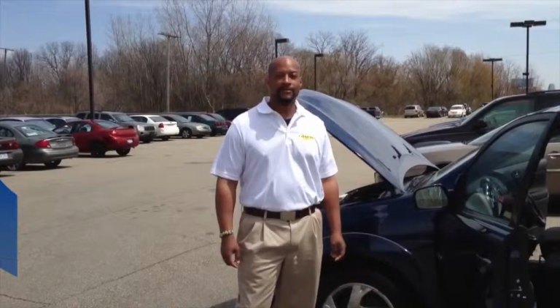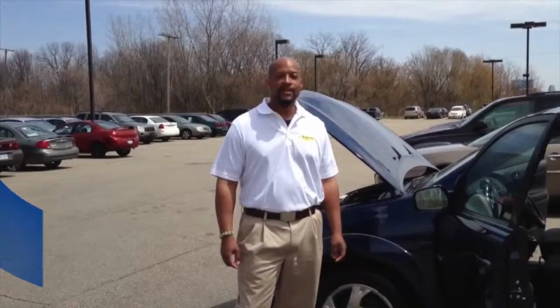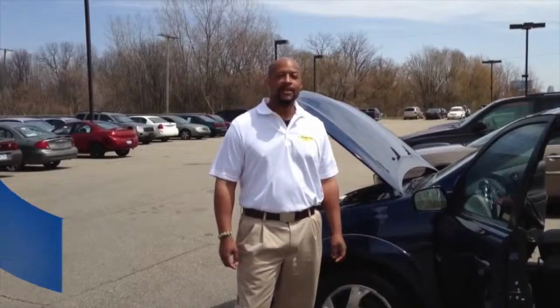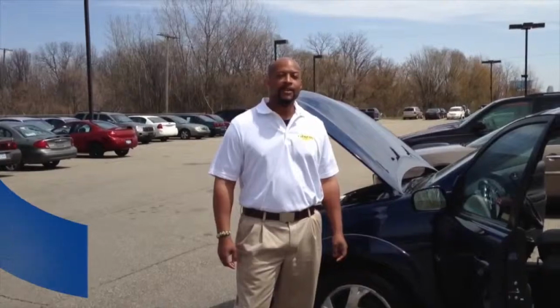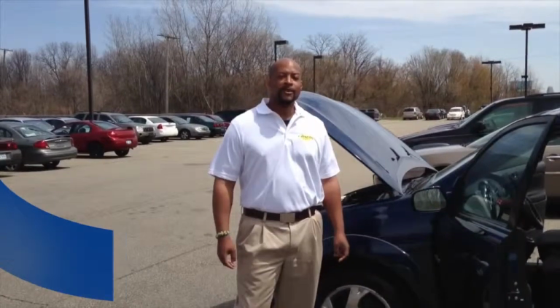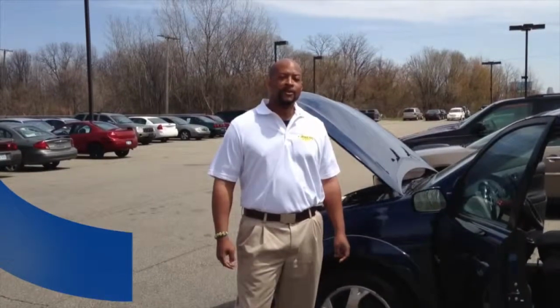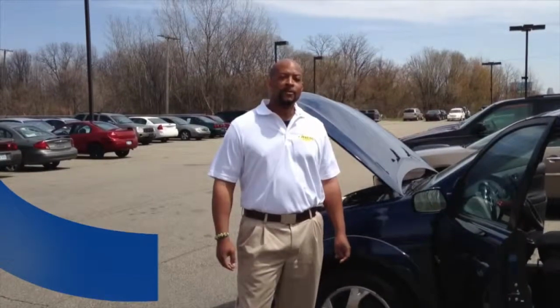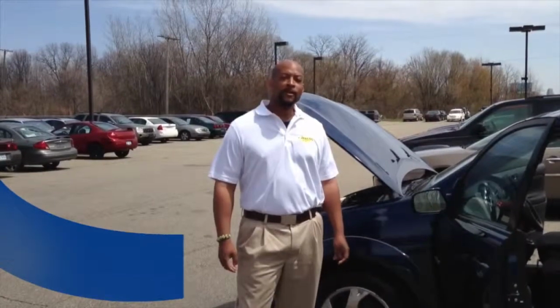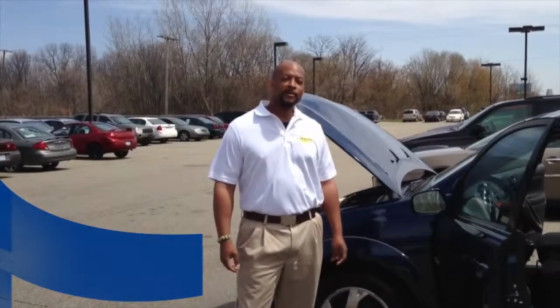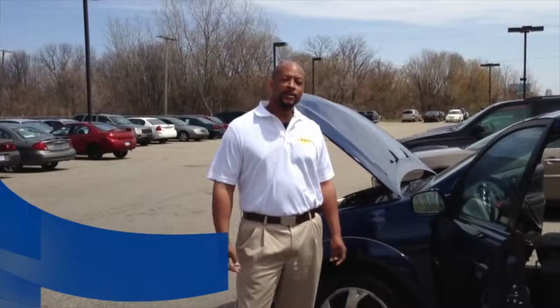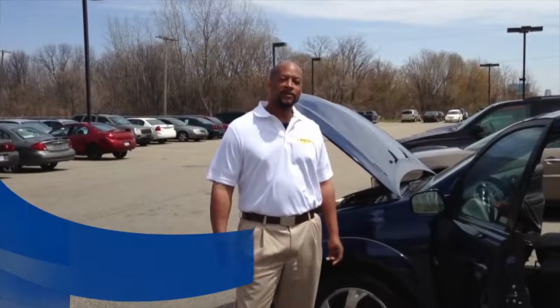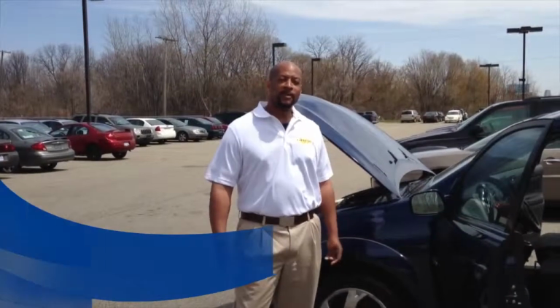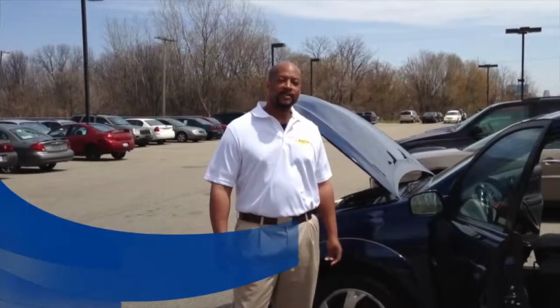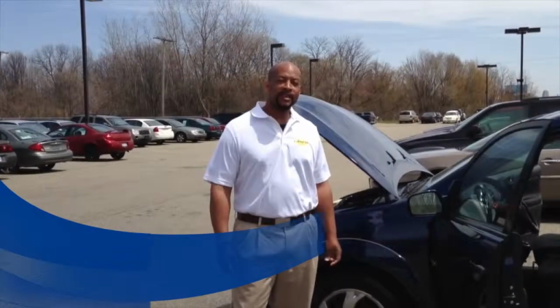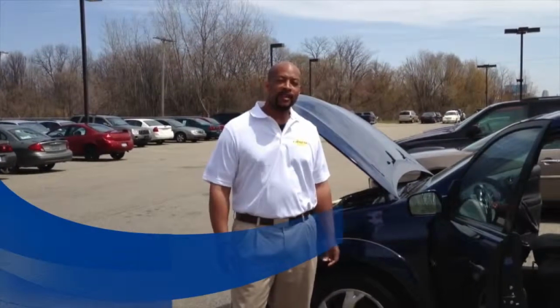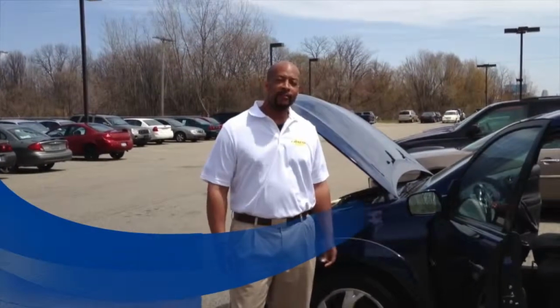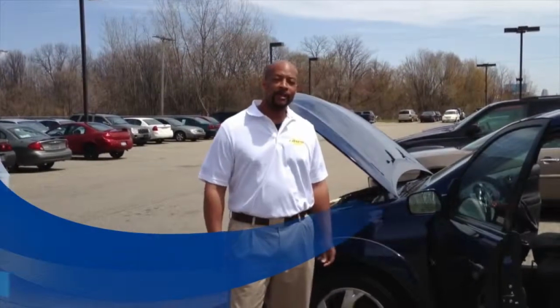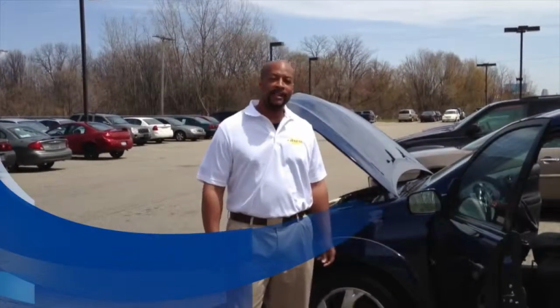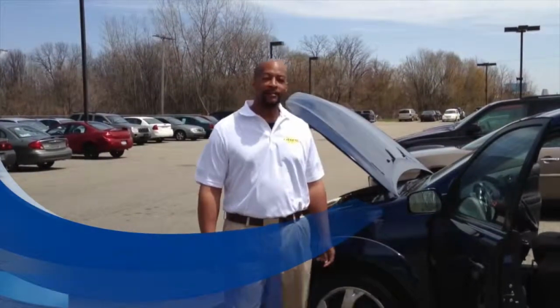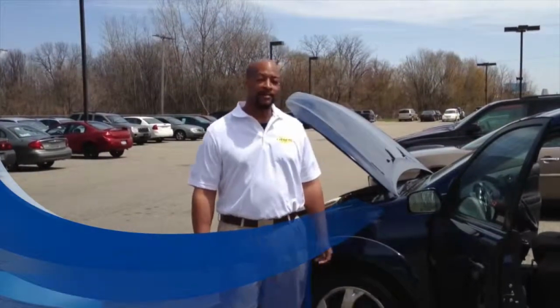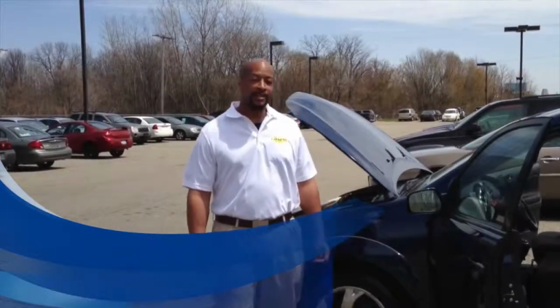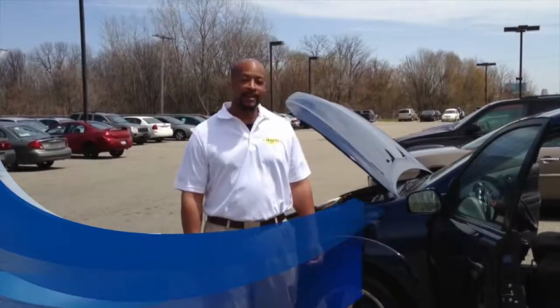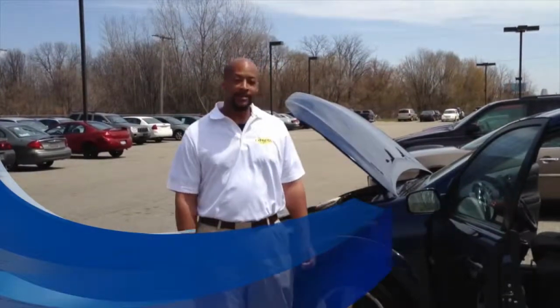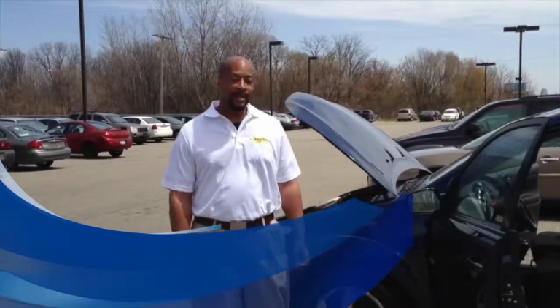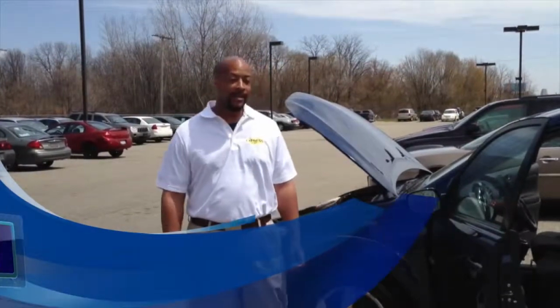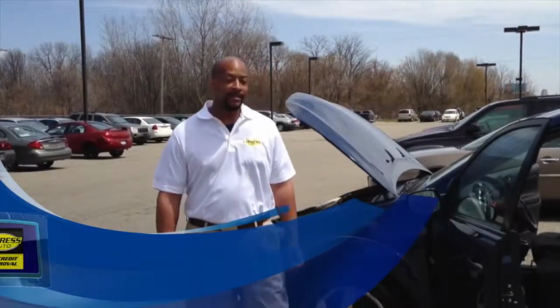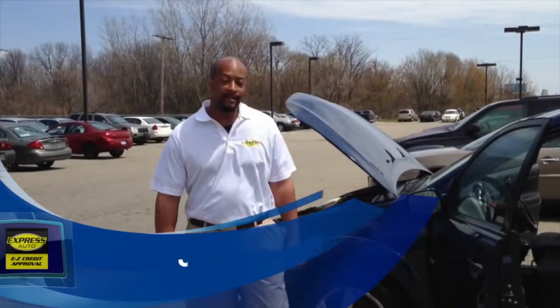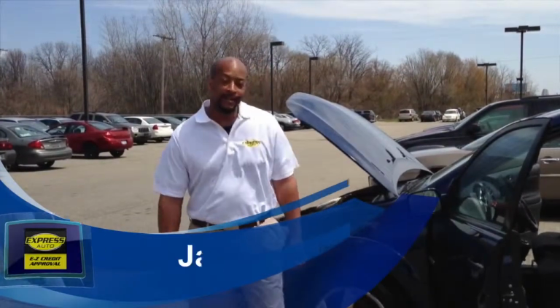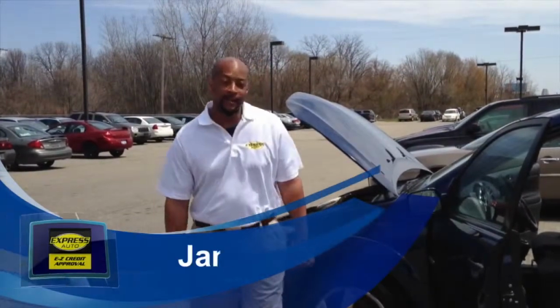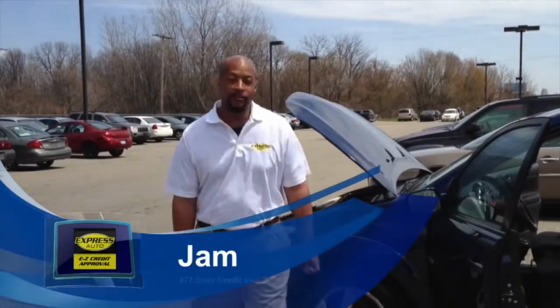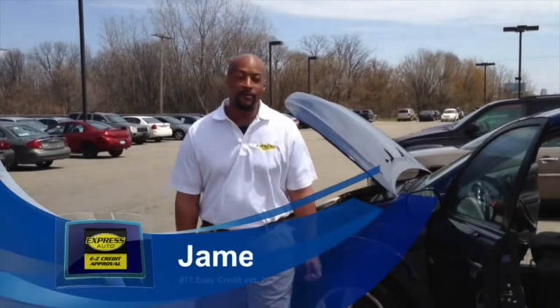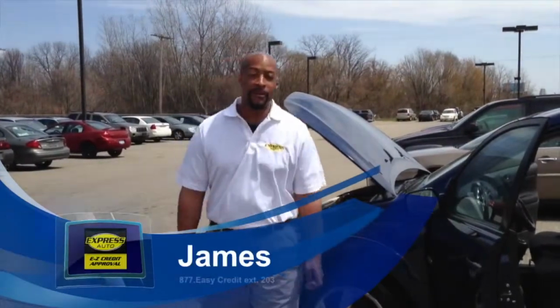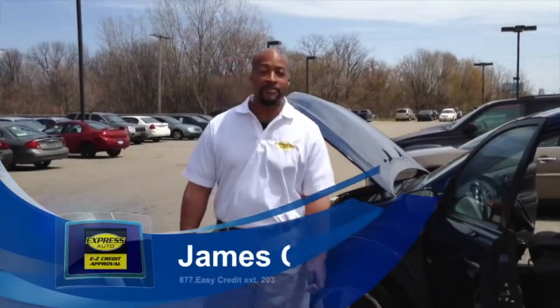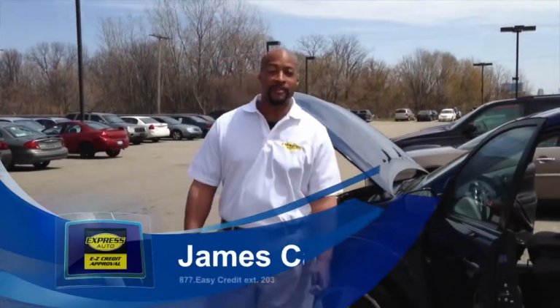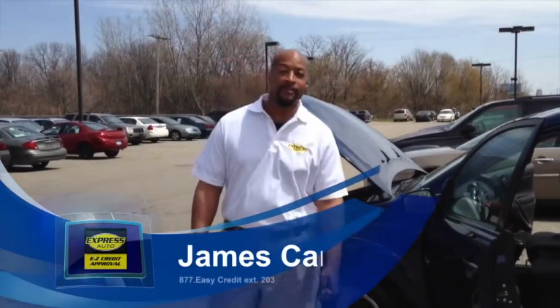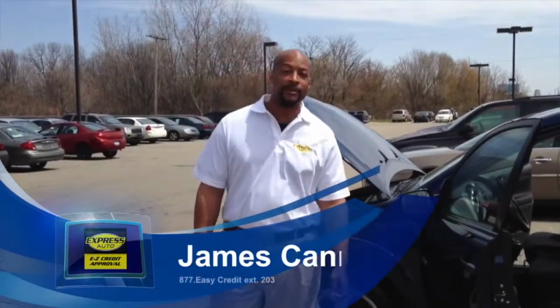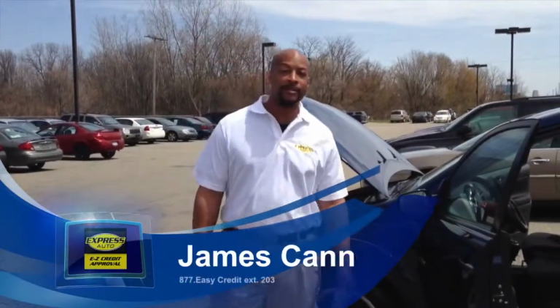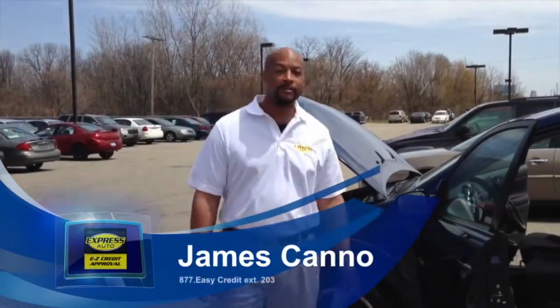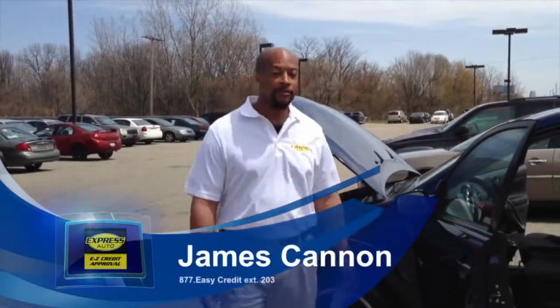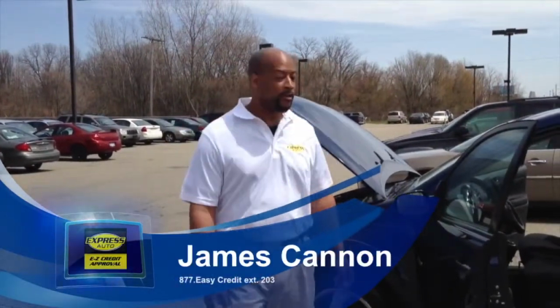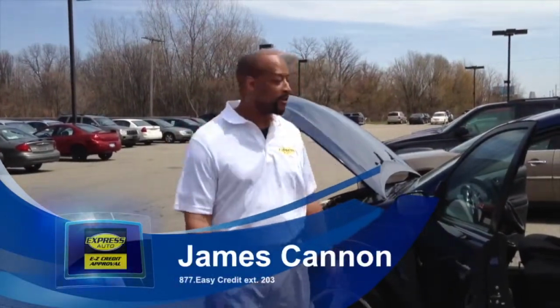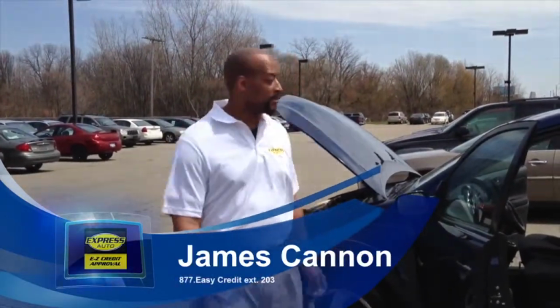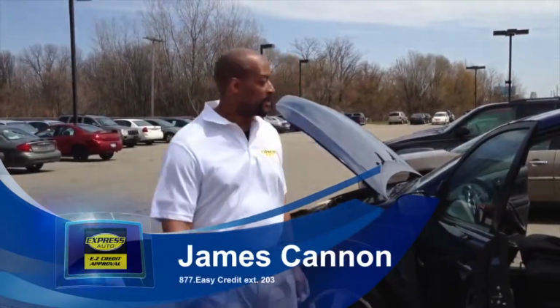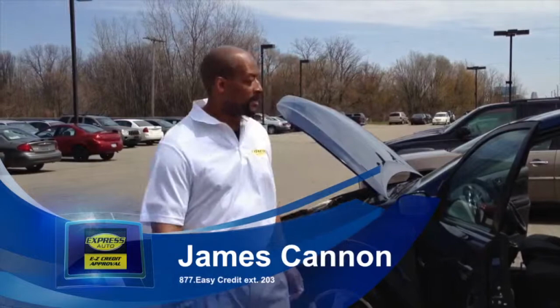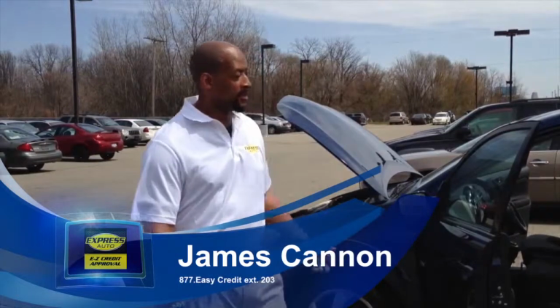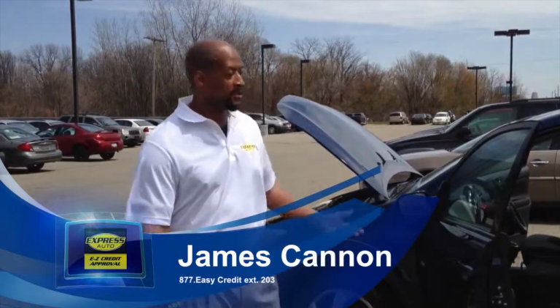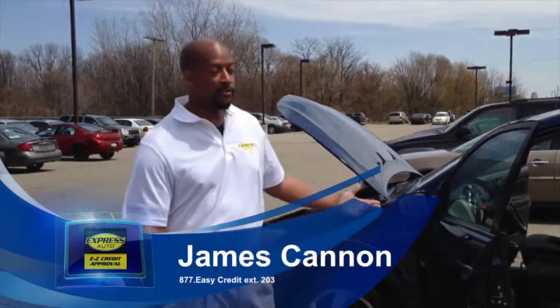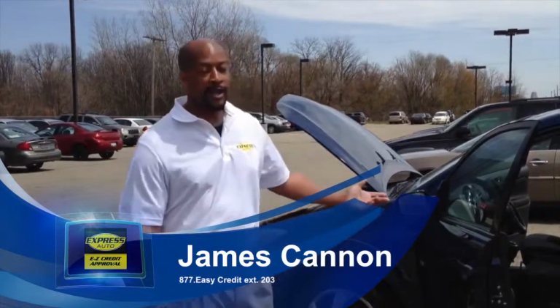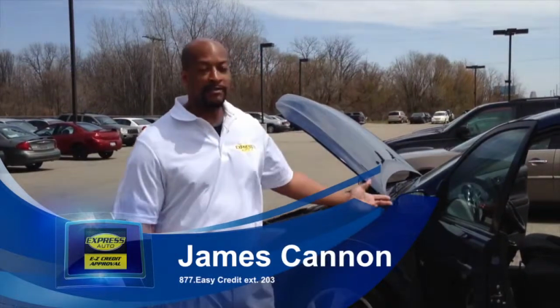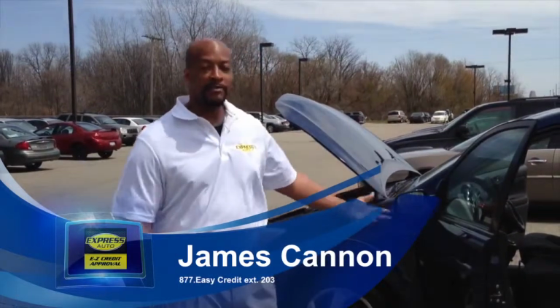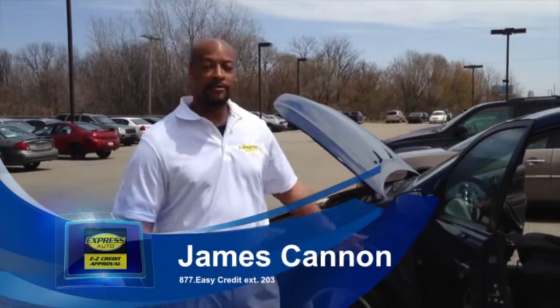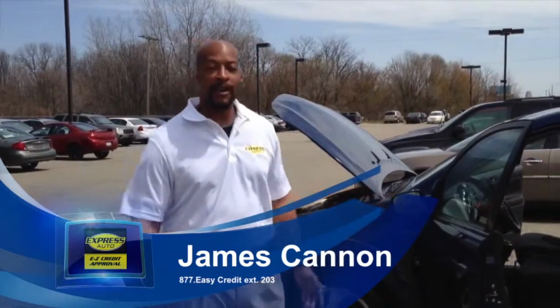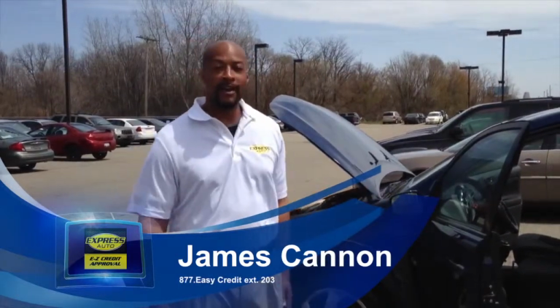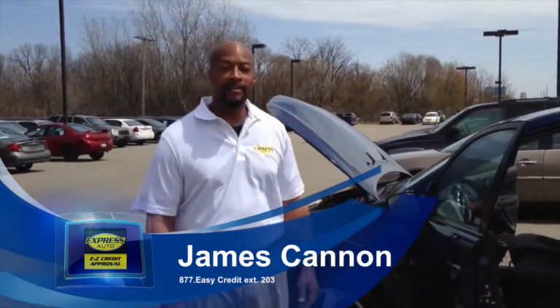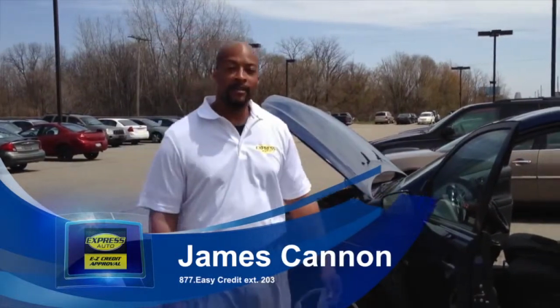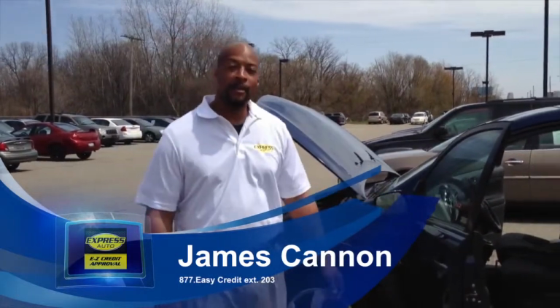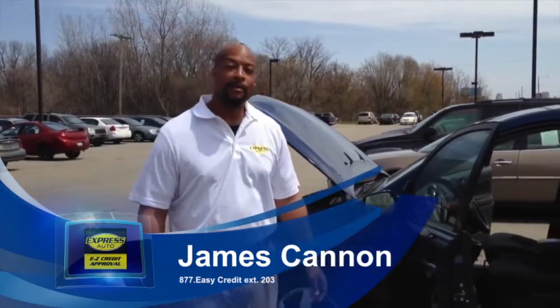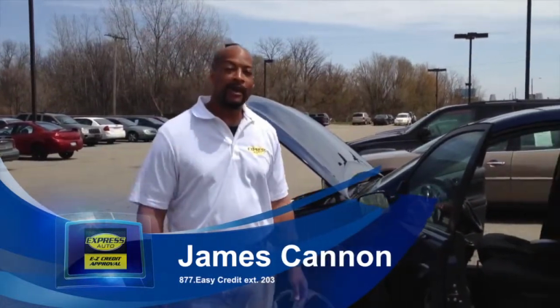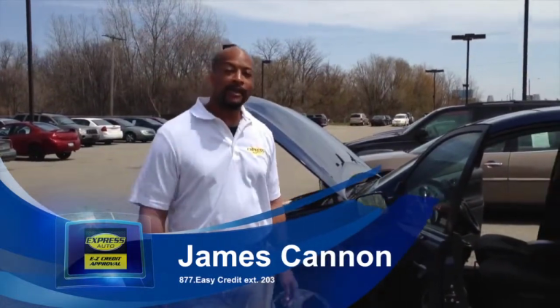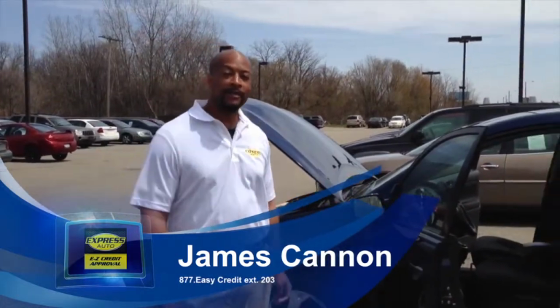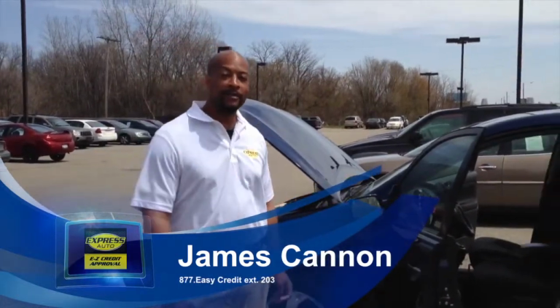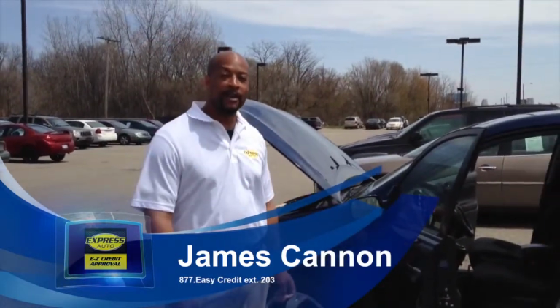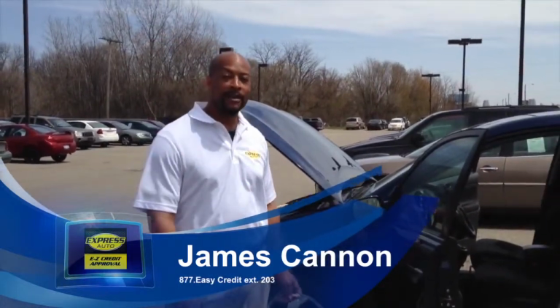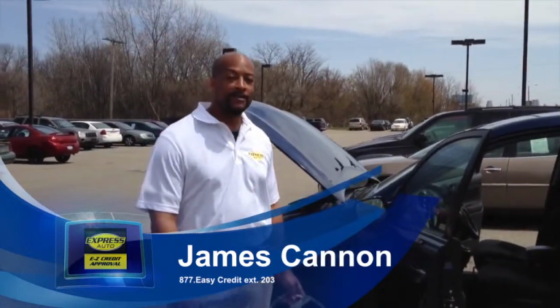Welcome to Express Auto. My name is James Cannon. I'm going to be featuring a vehicle for you, the 2005 Pontiac Vibe.